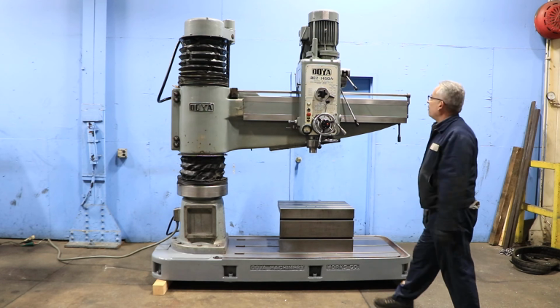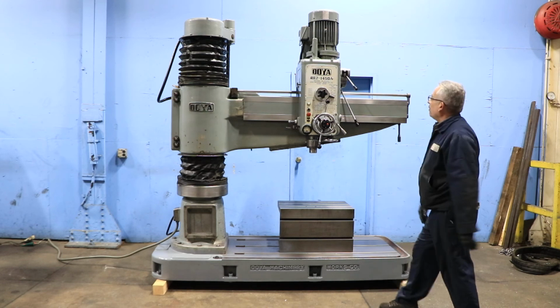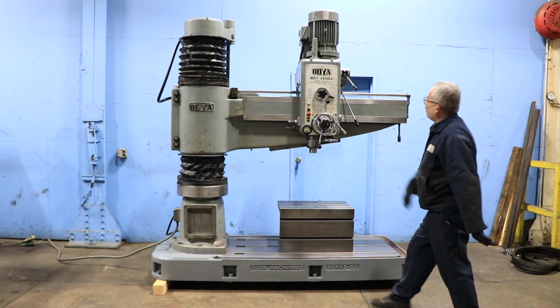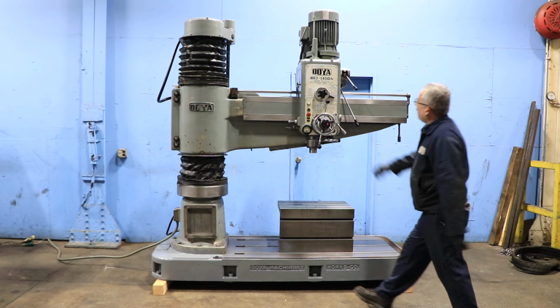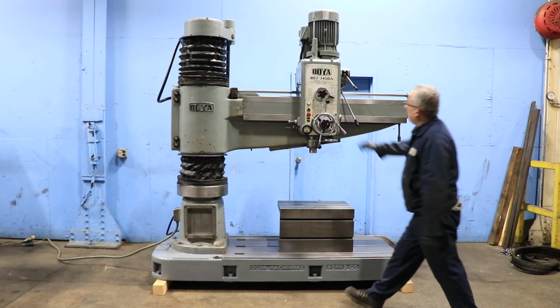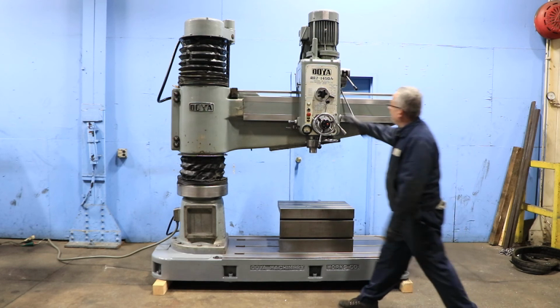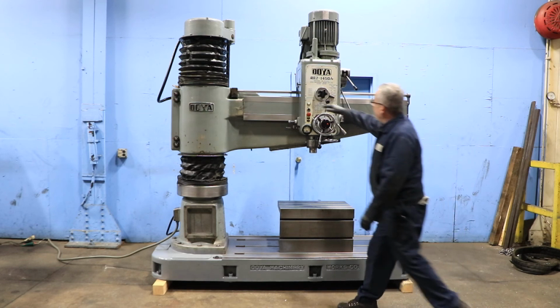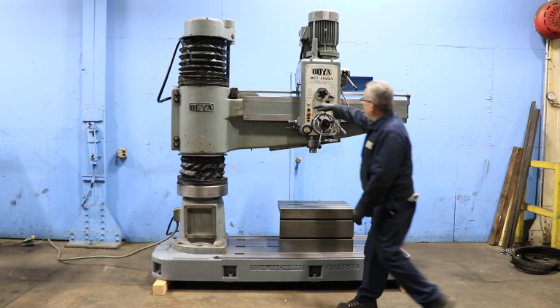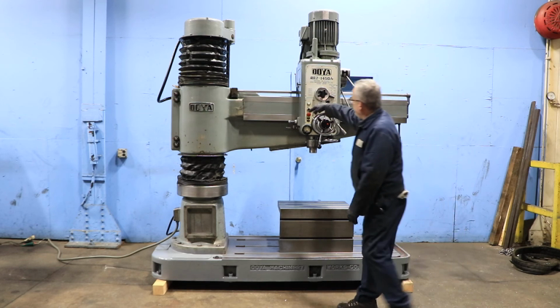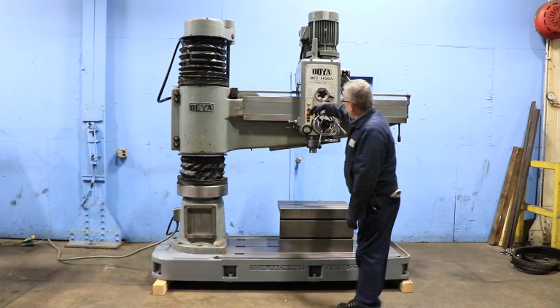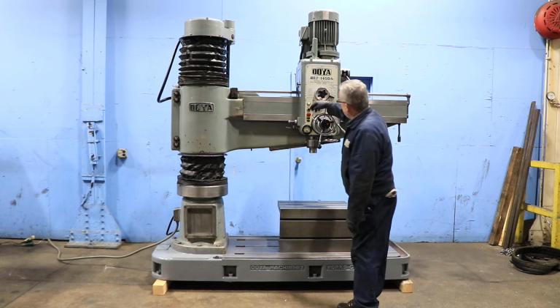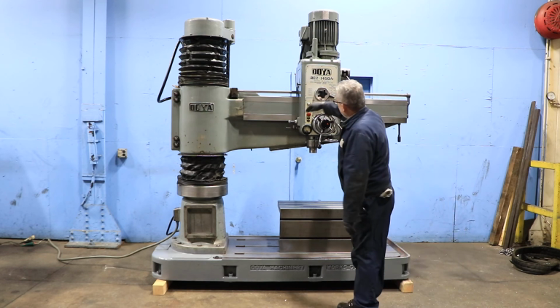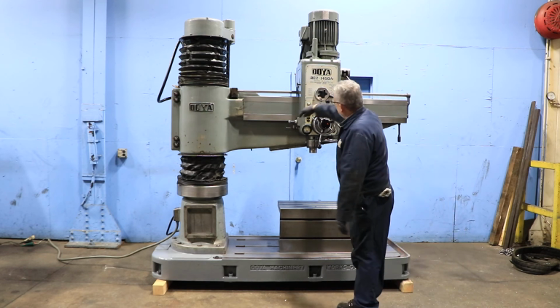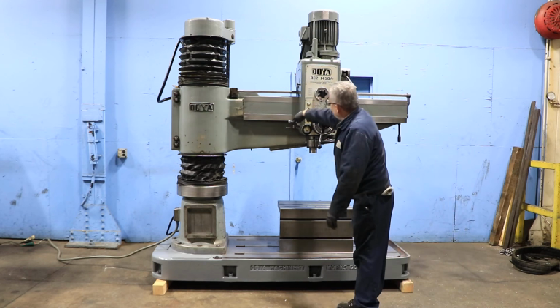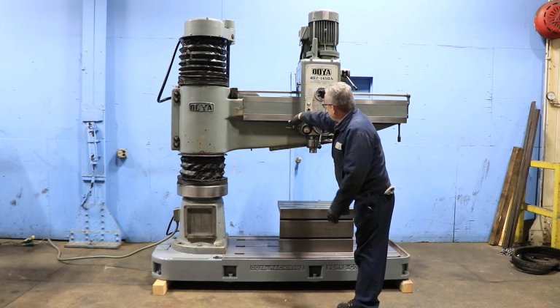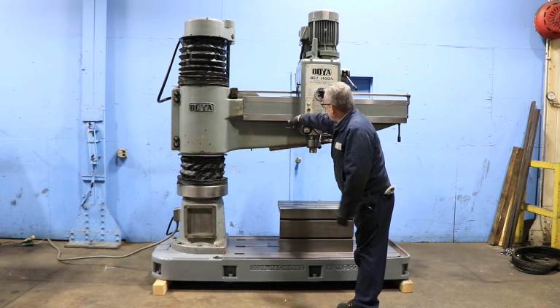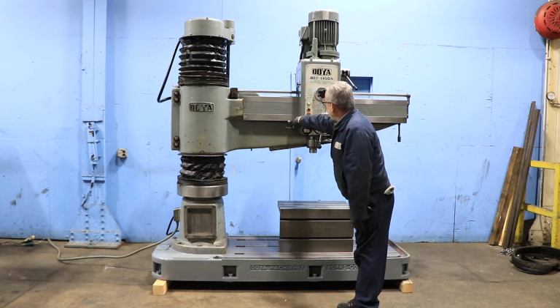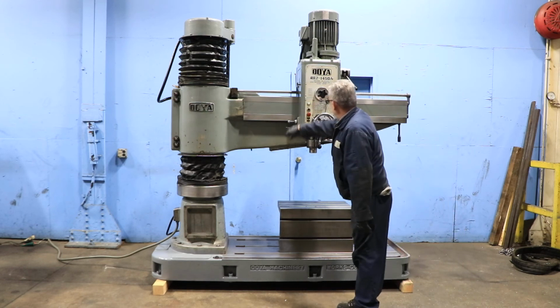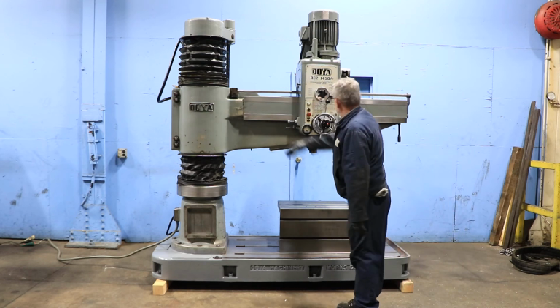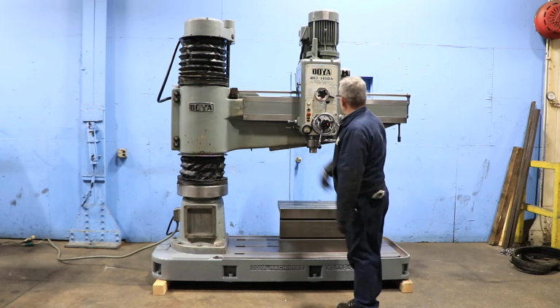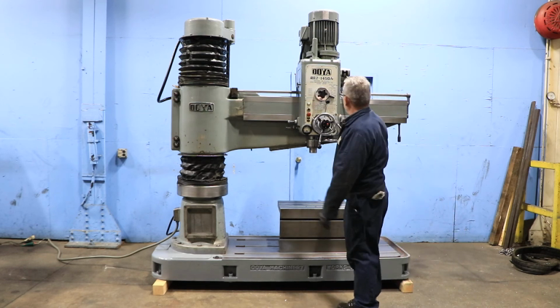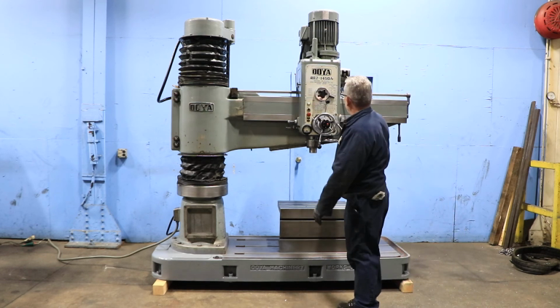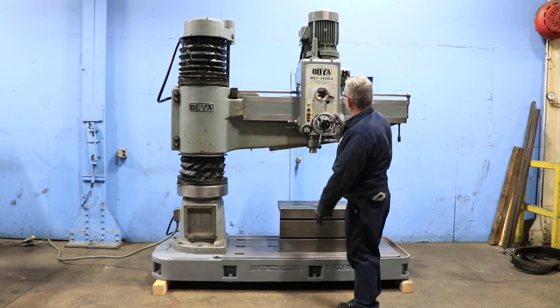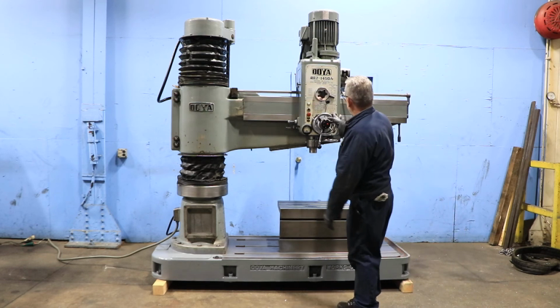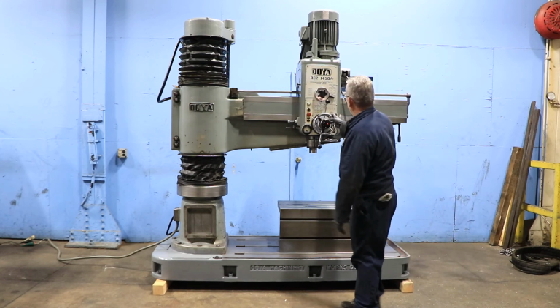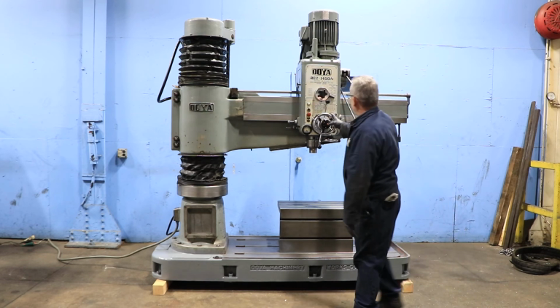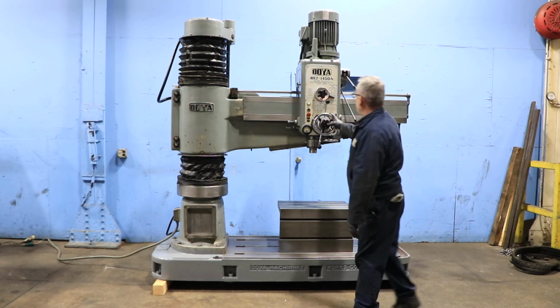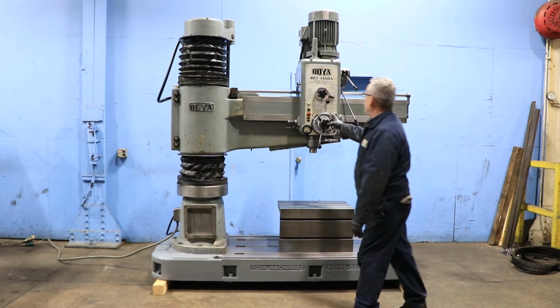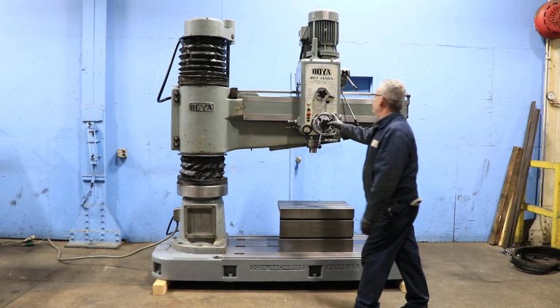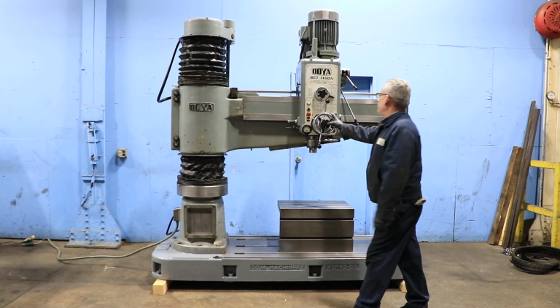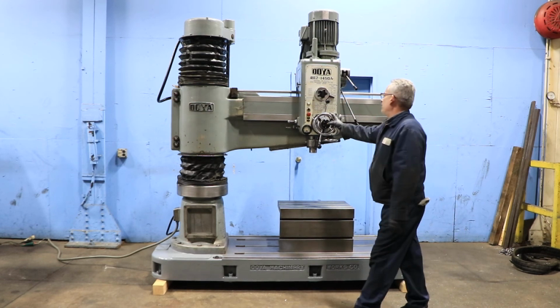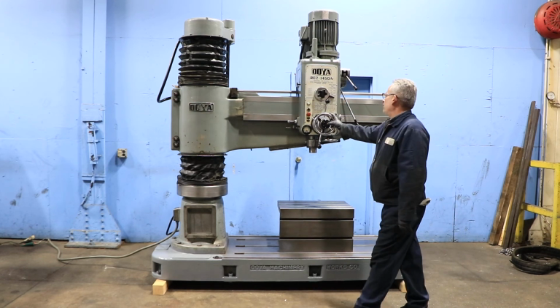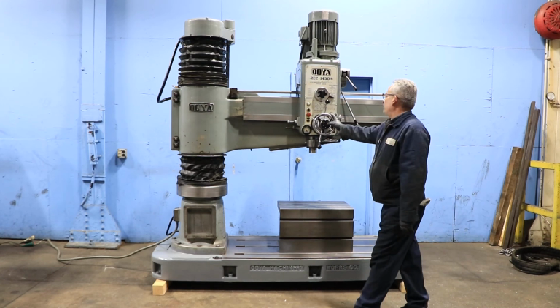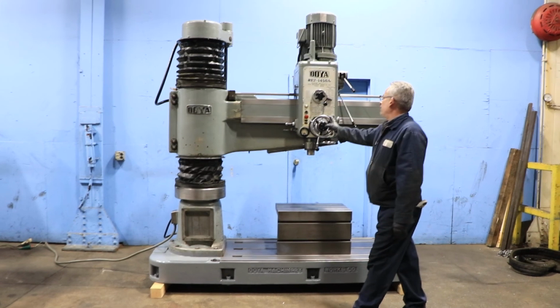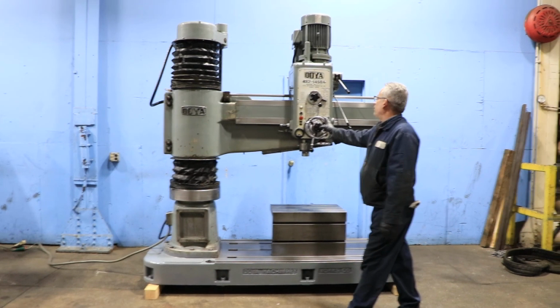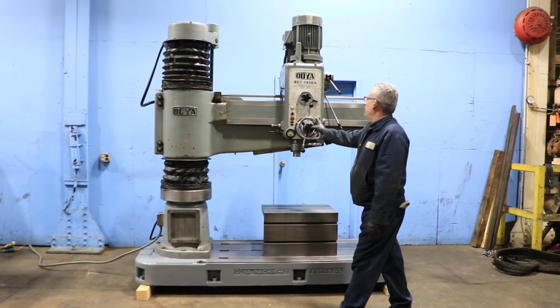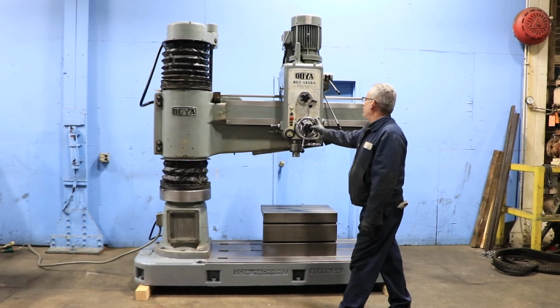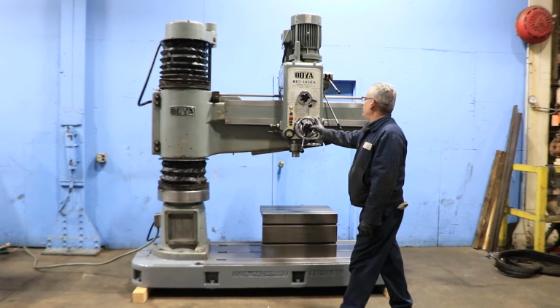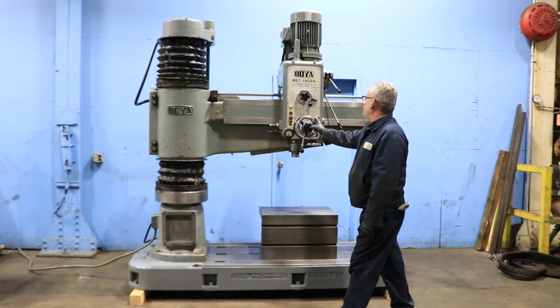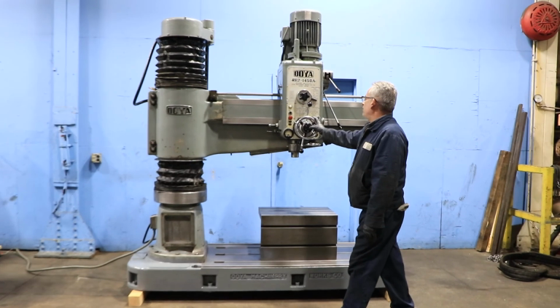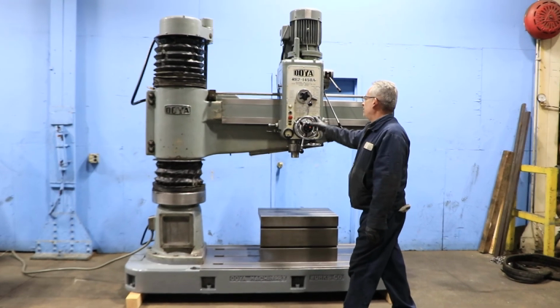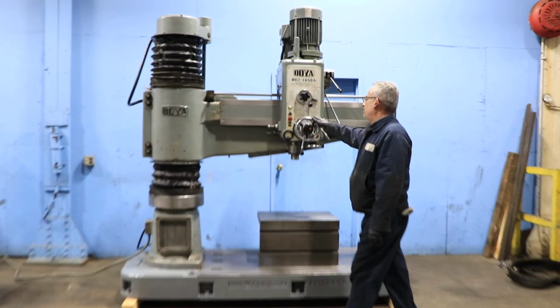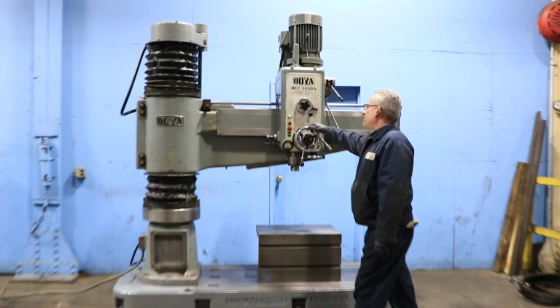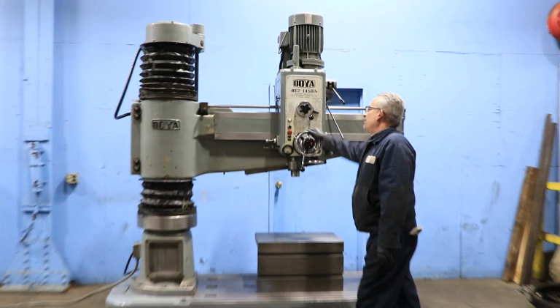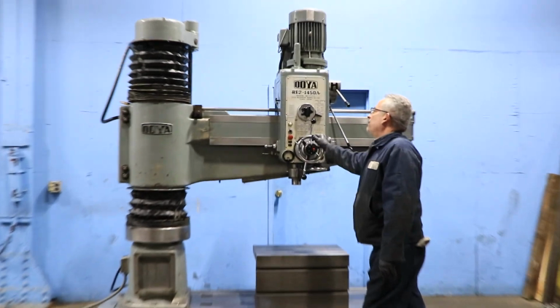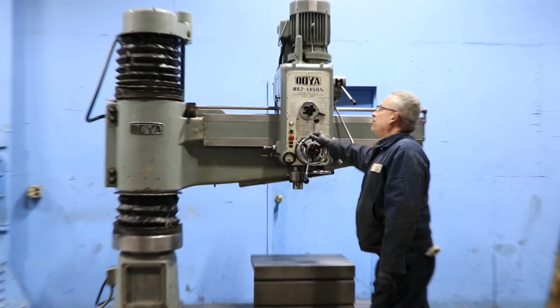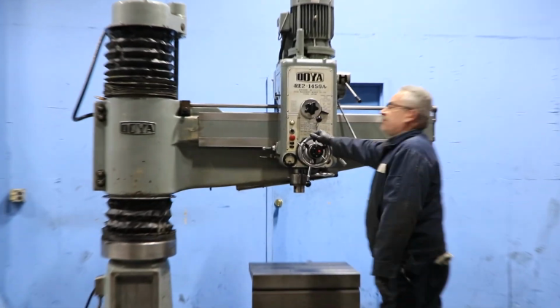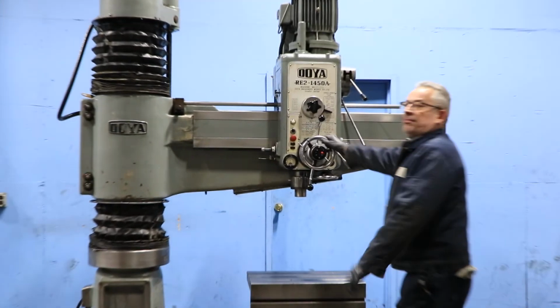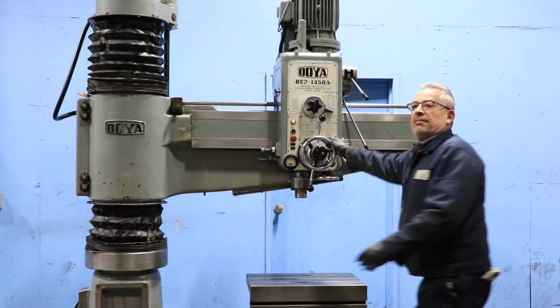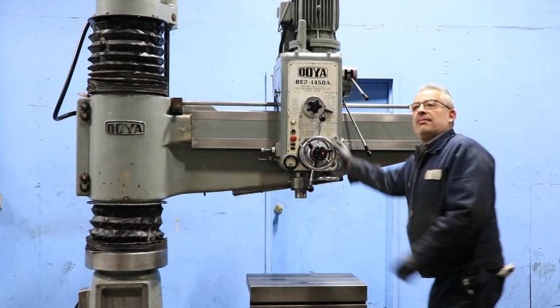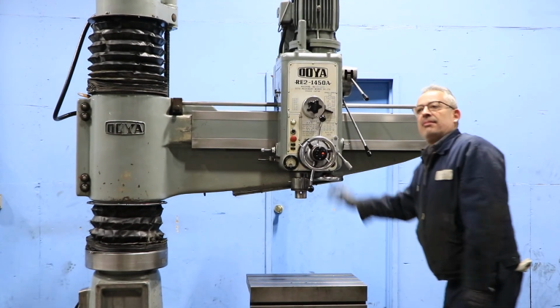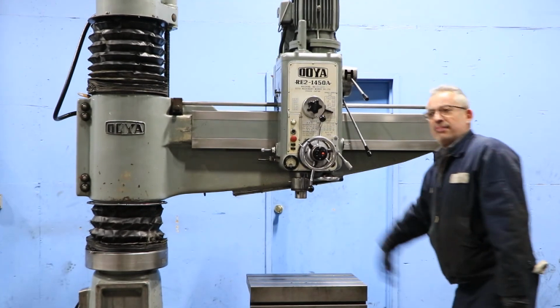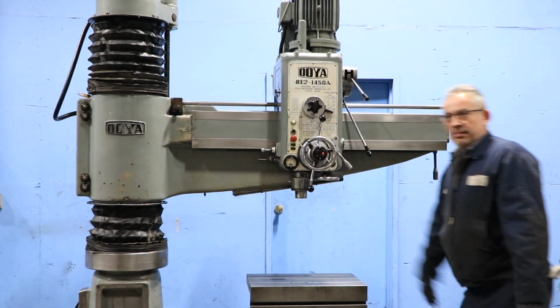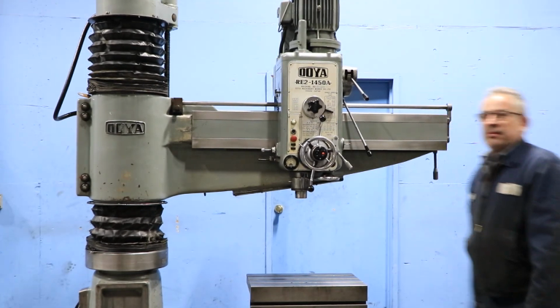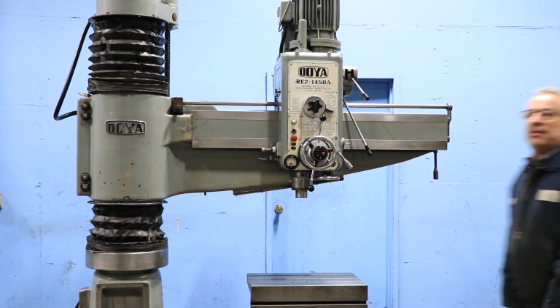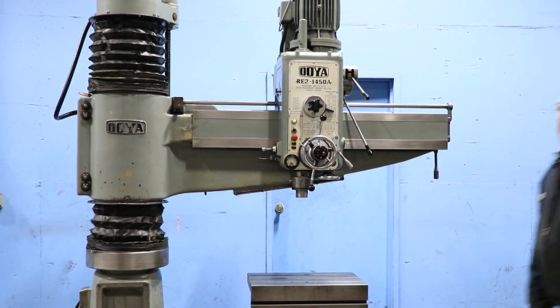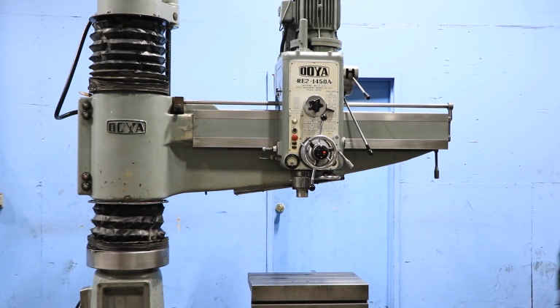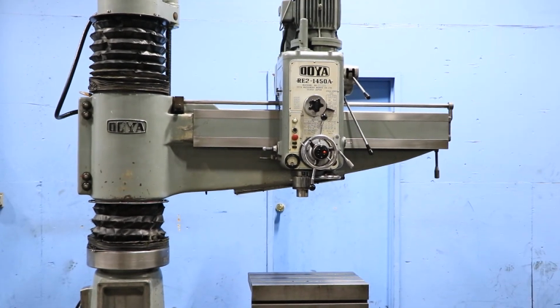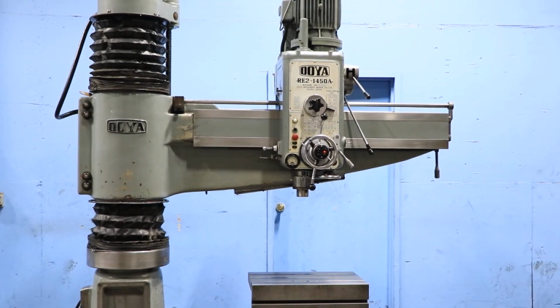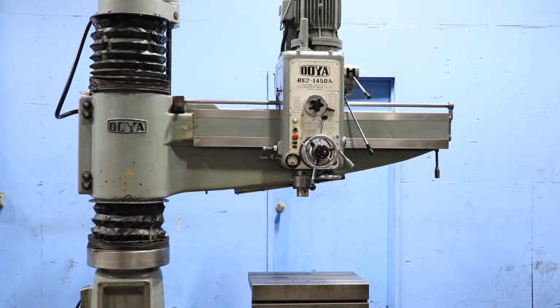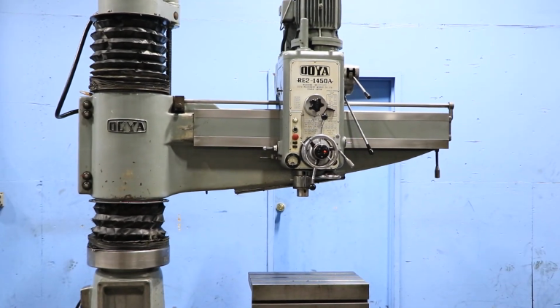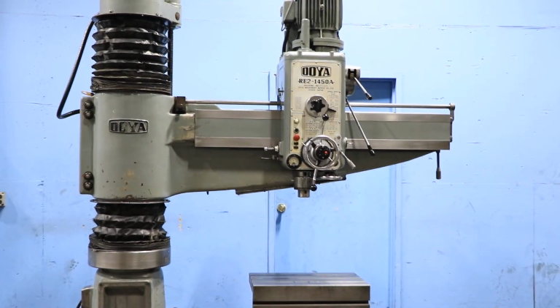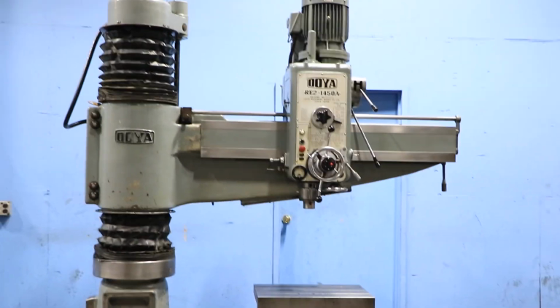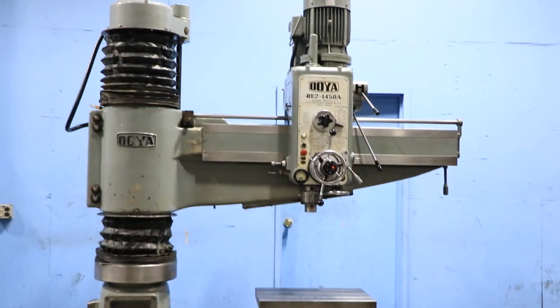You have a T-slotted box table and a T-slotted base. And that's your lock.